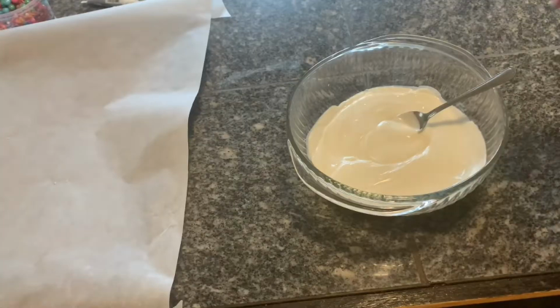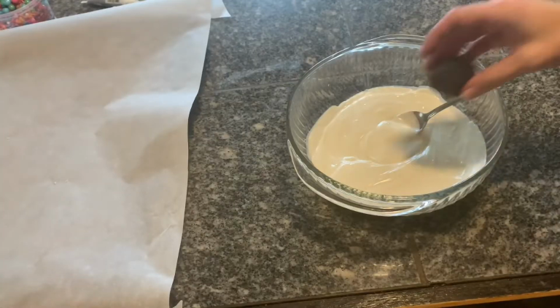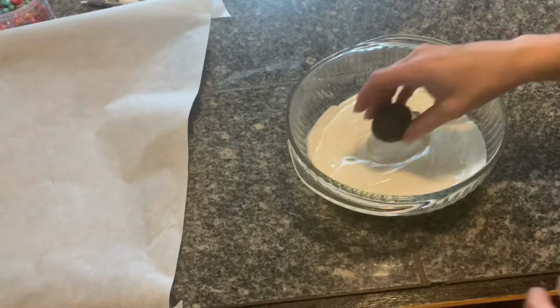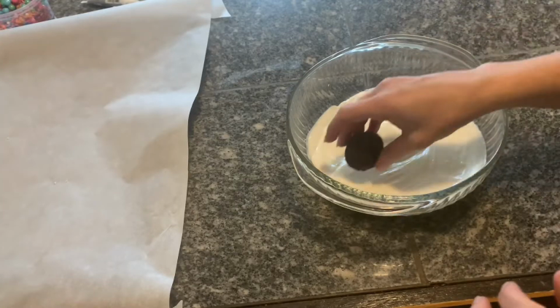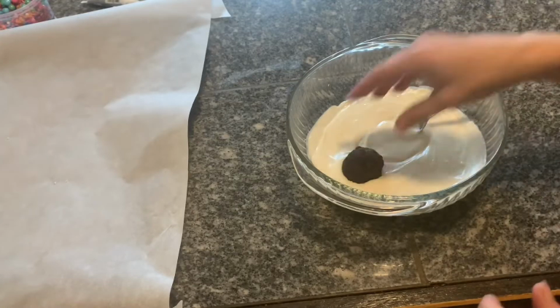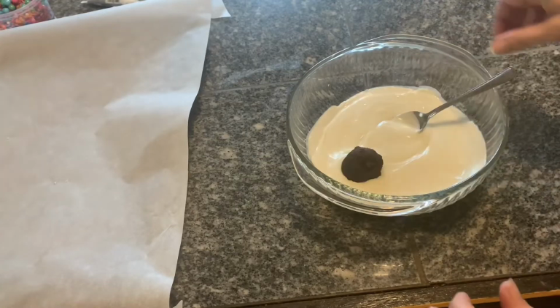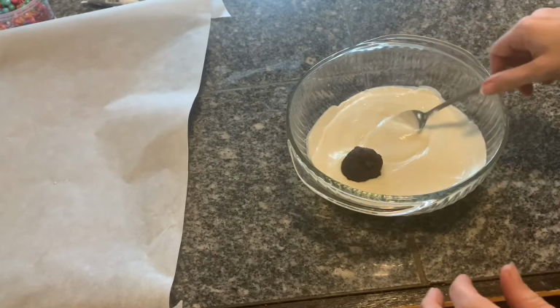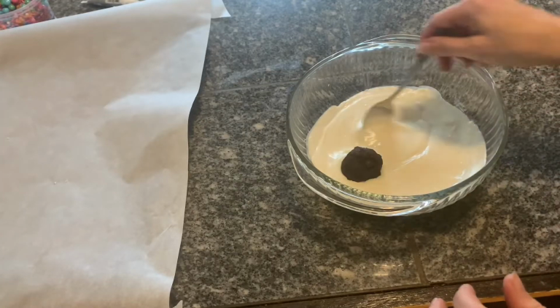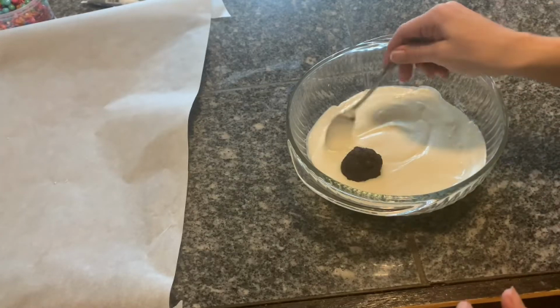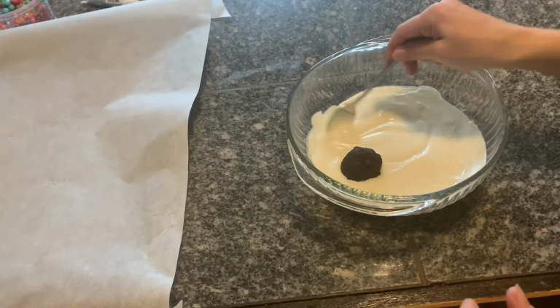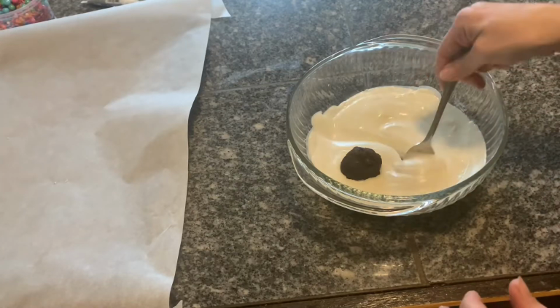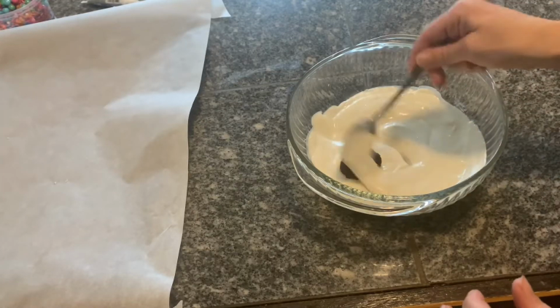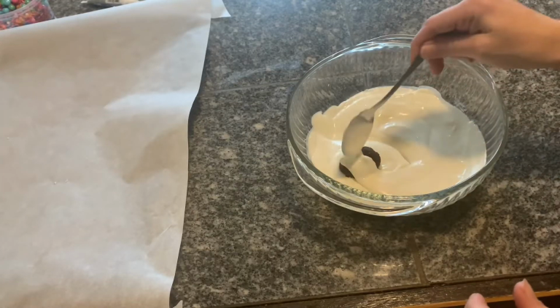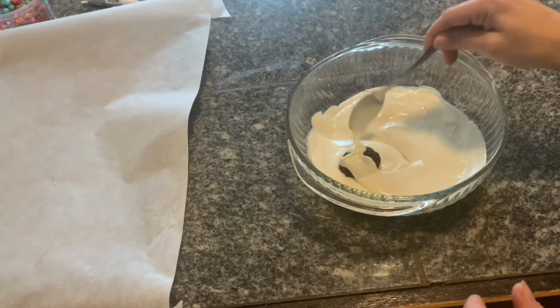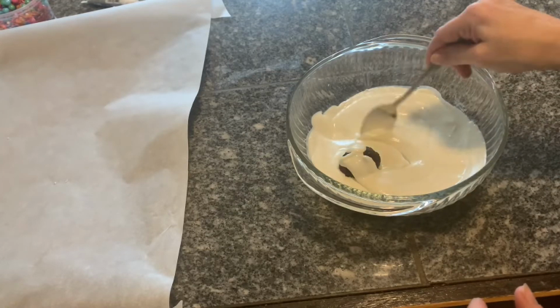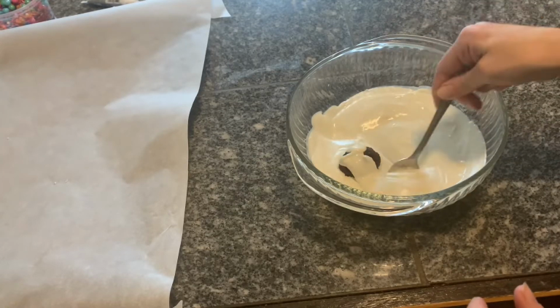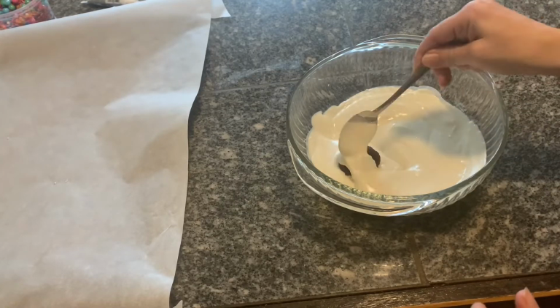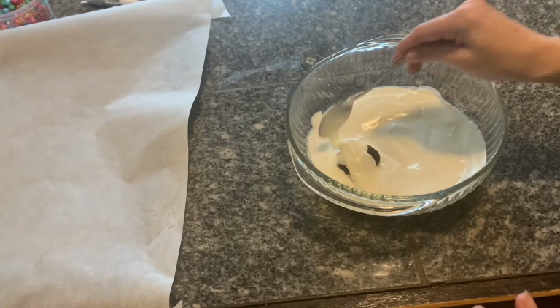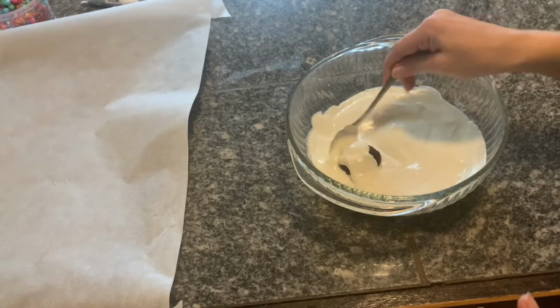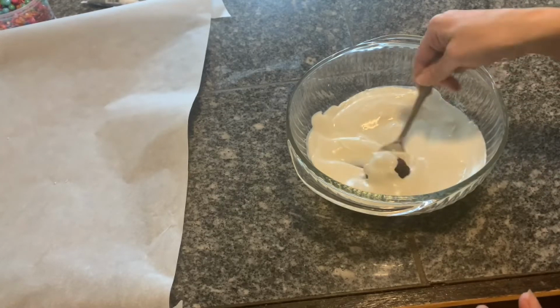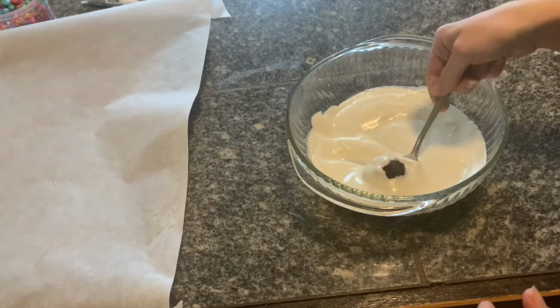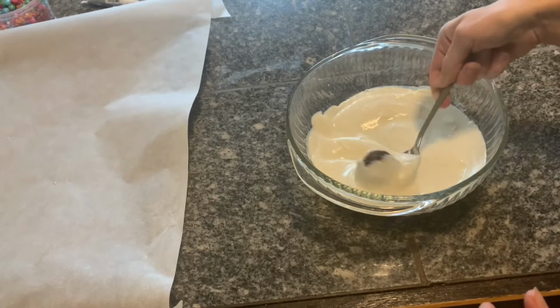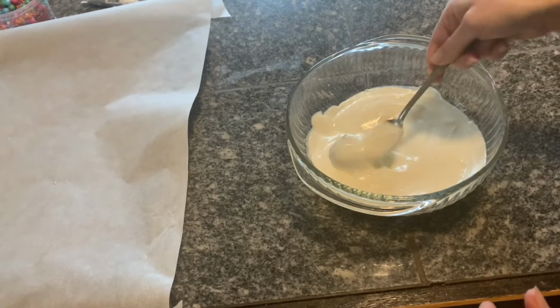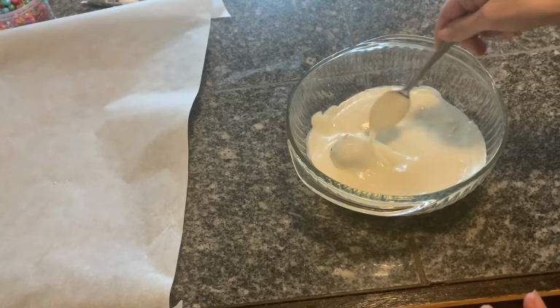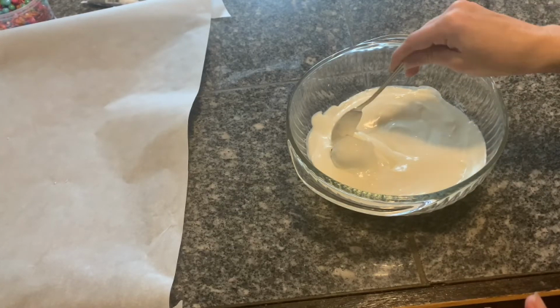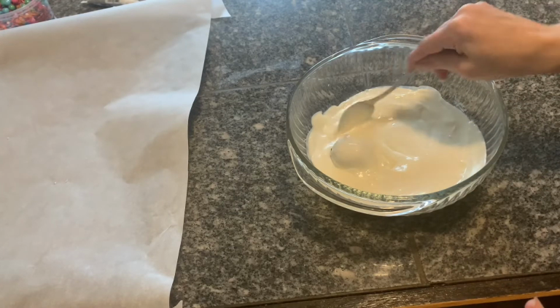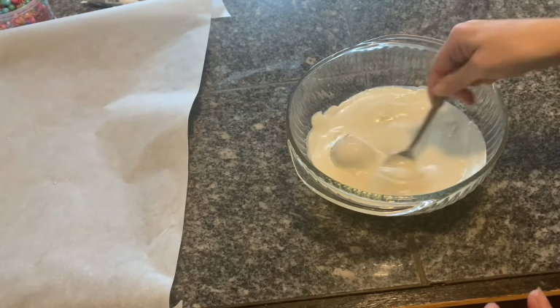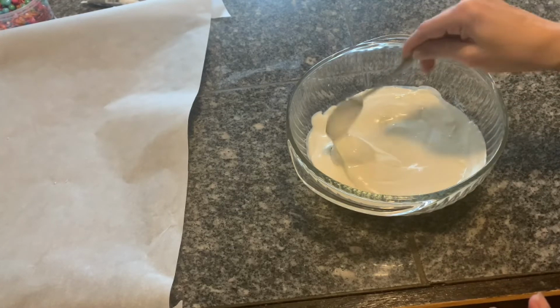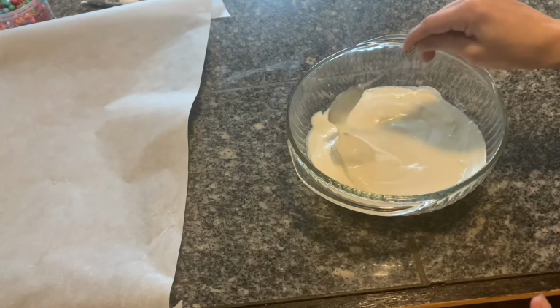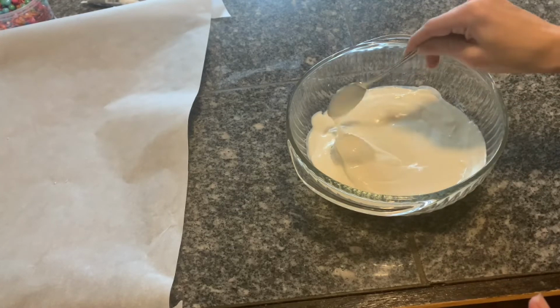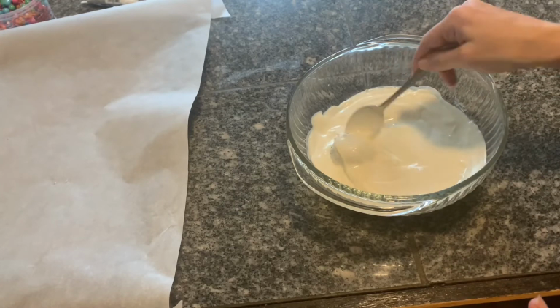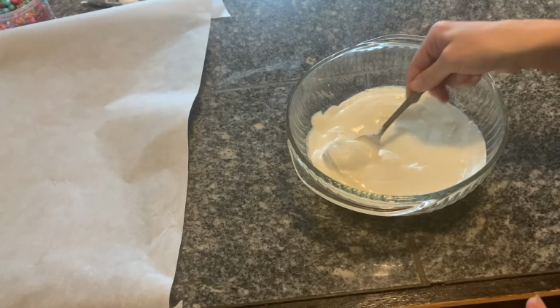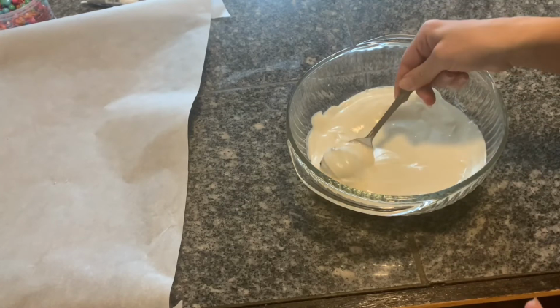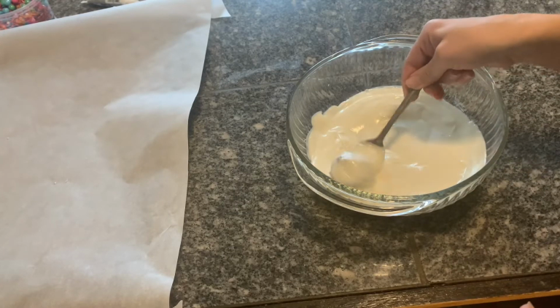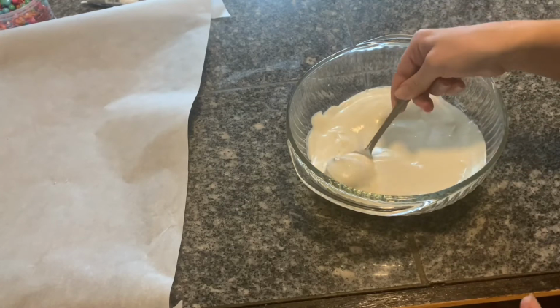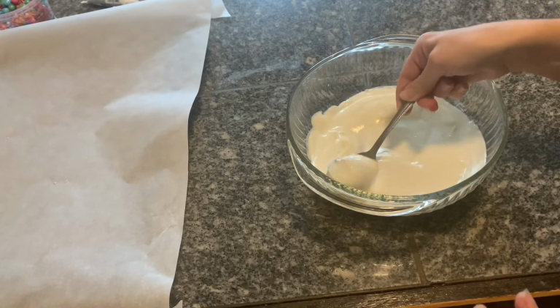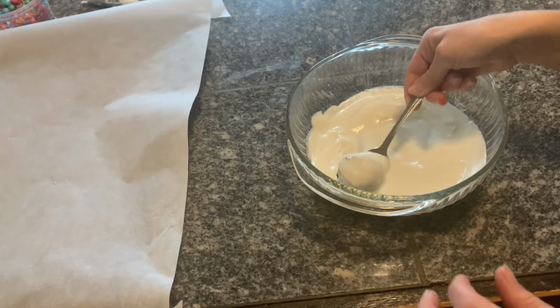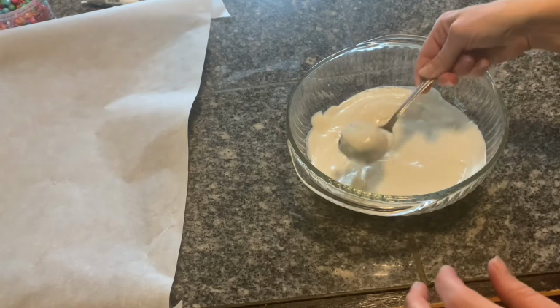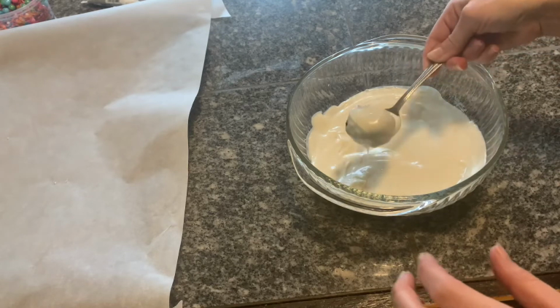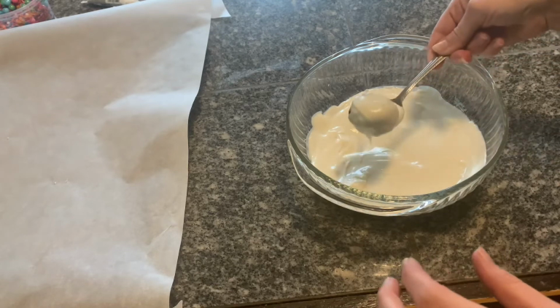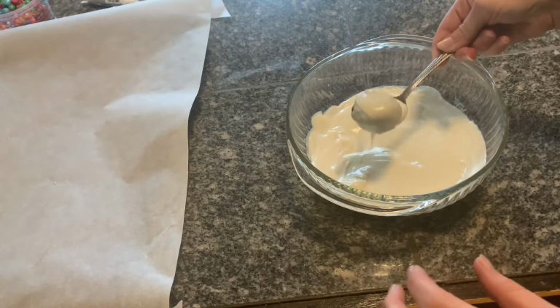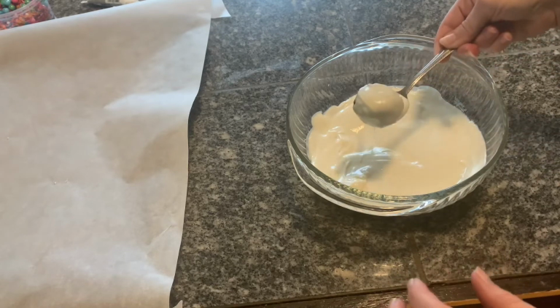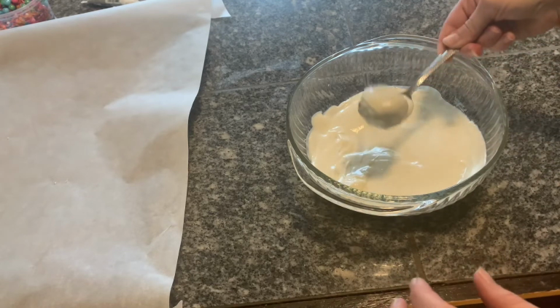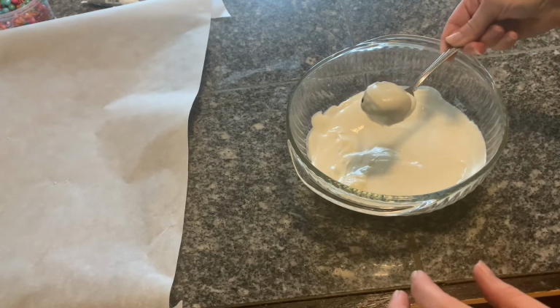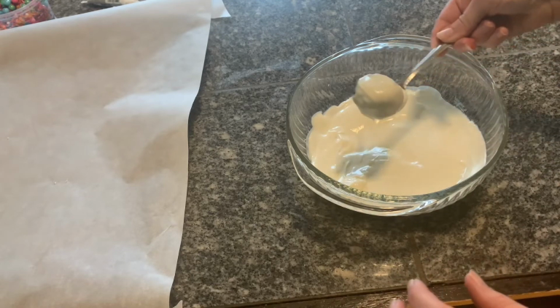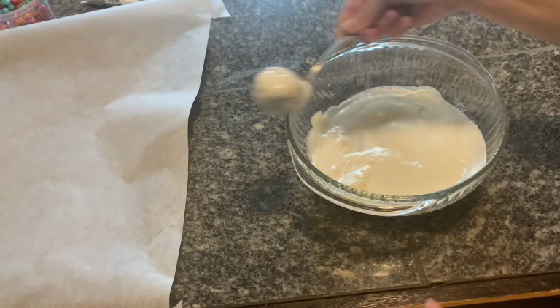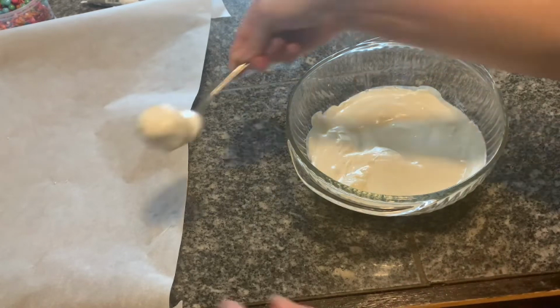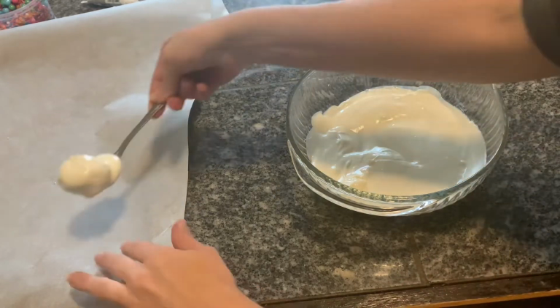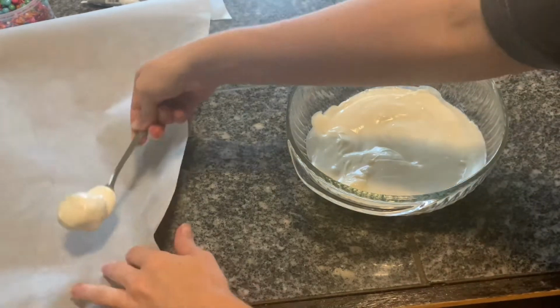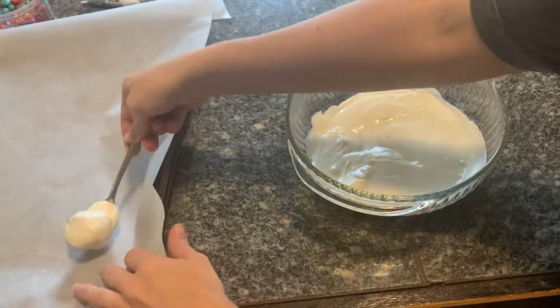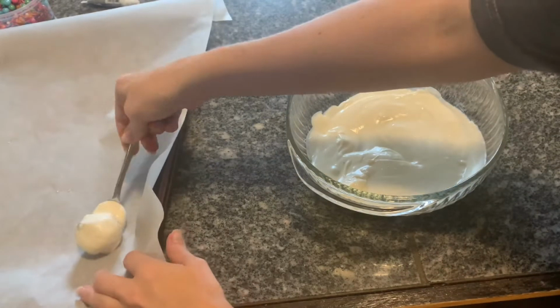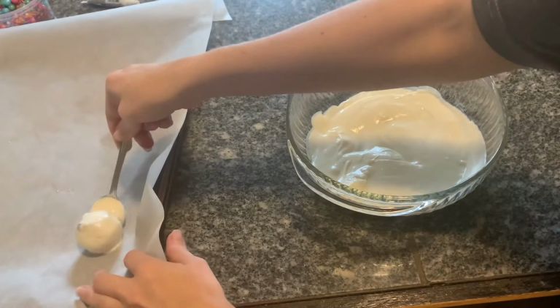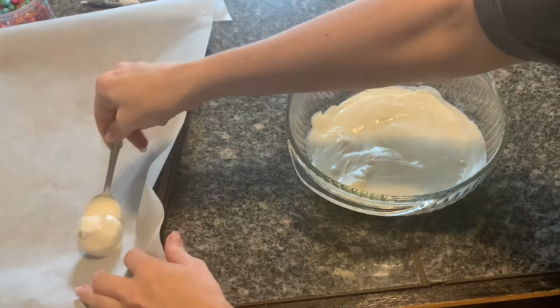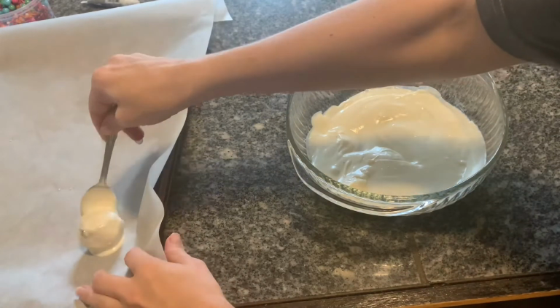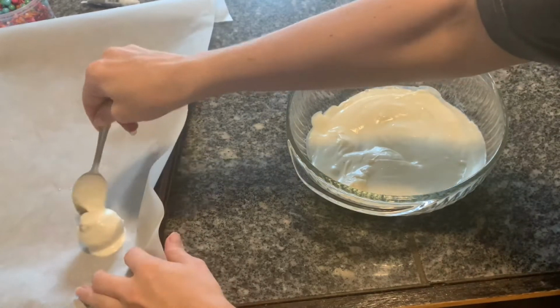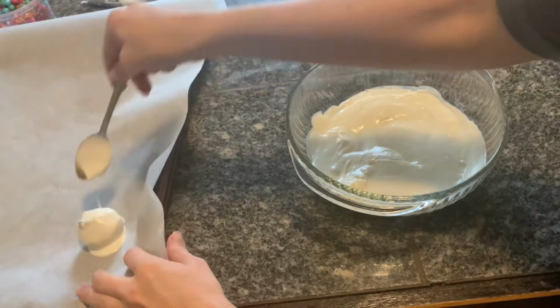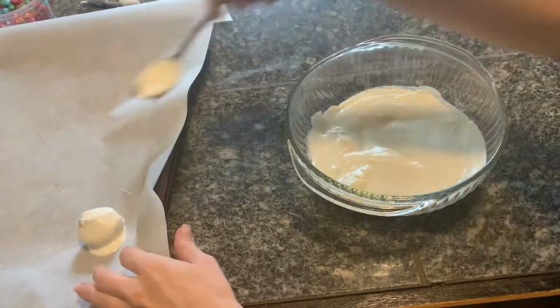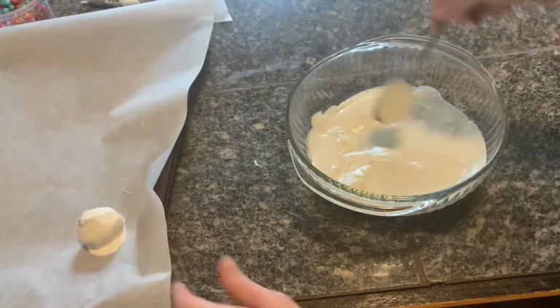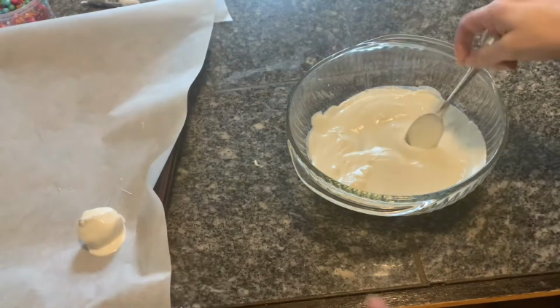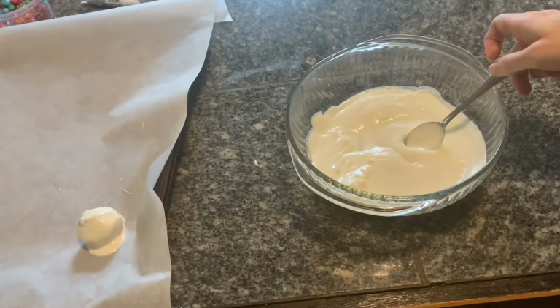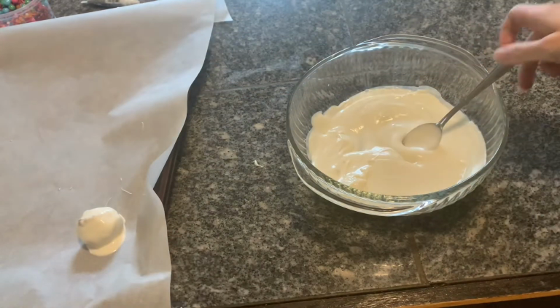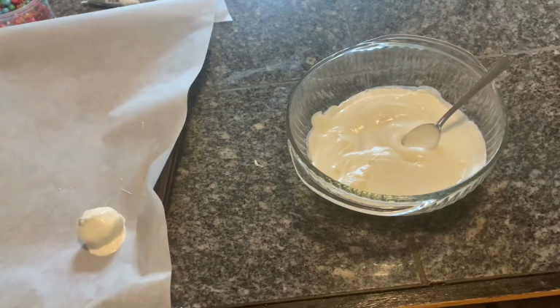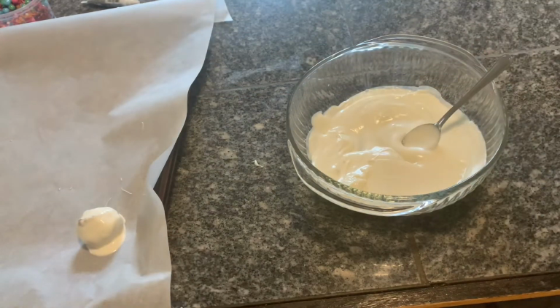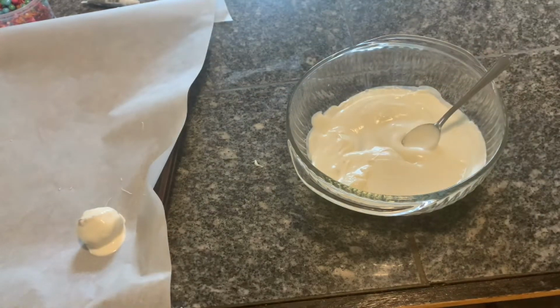So then you just drop your little cake balls into some melted chocolate, and then put them on wax paper to dry.